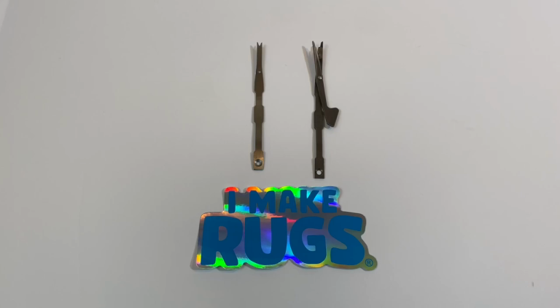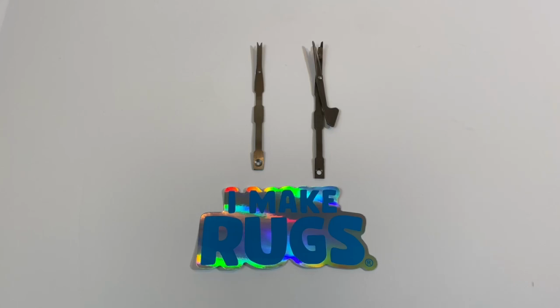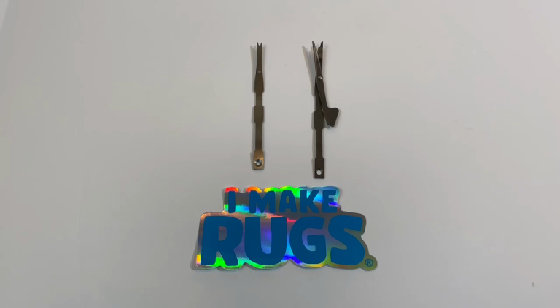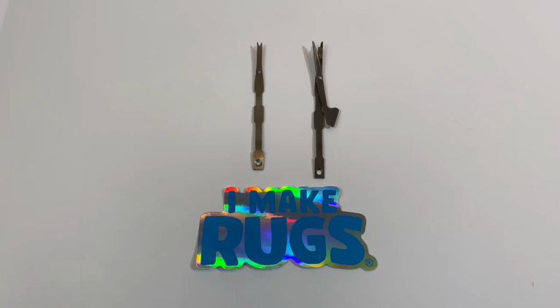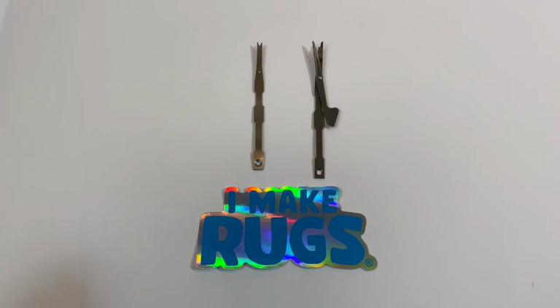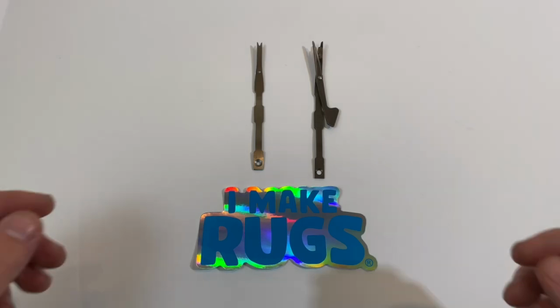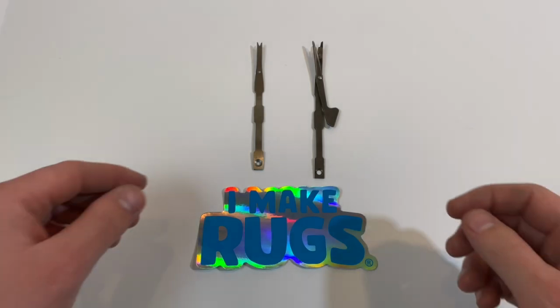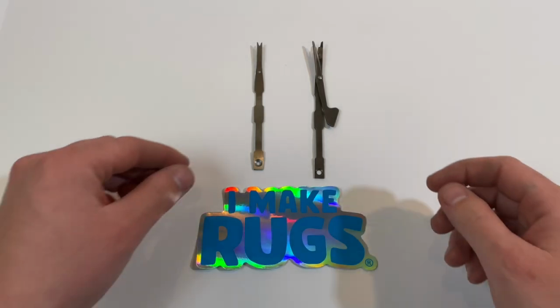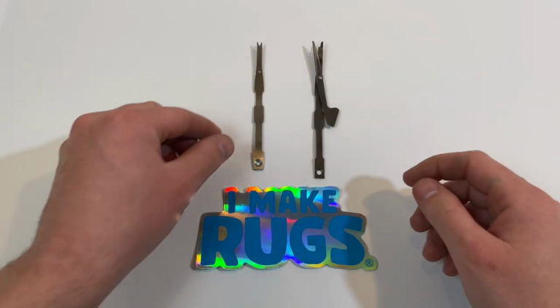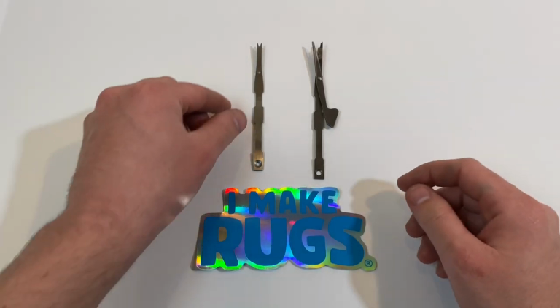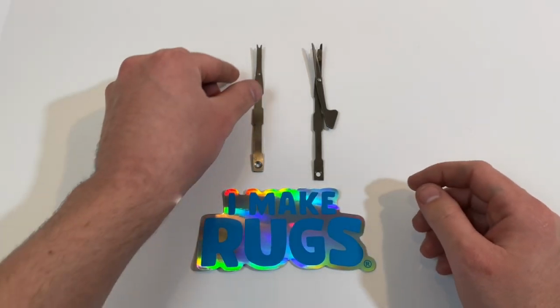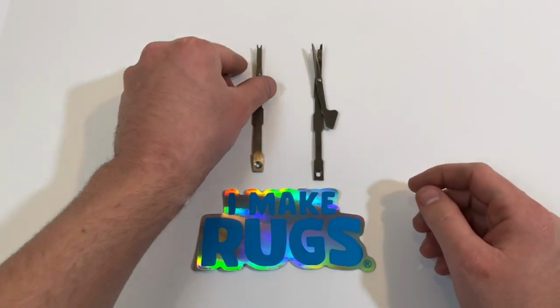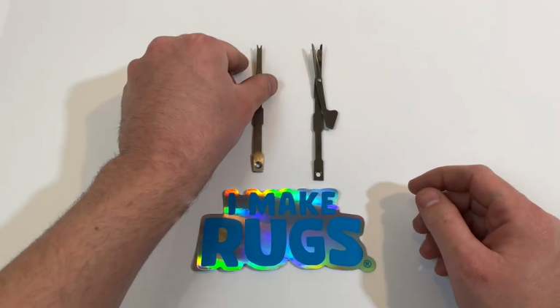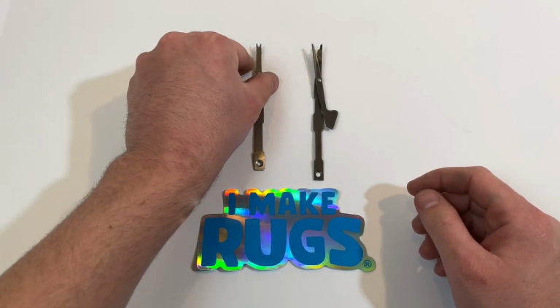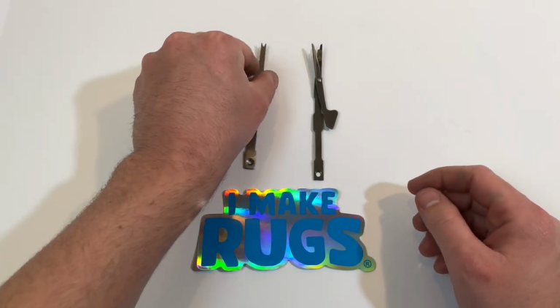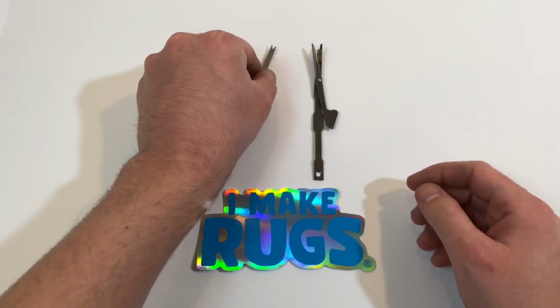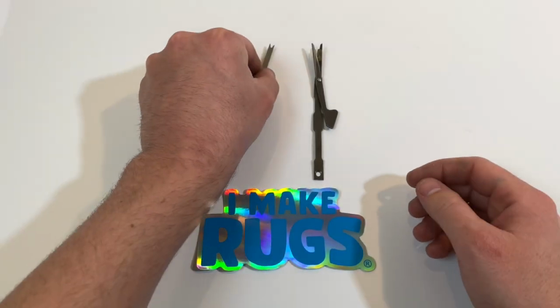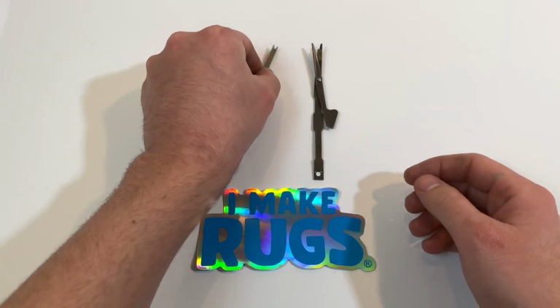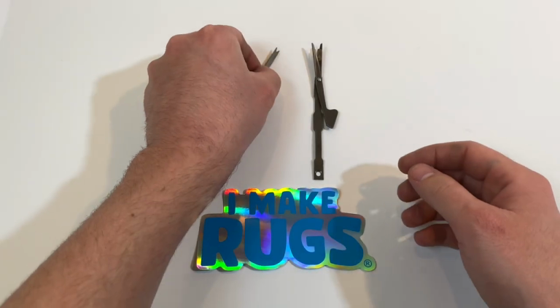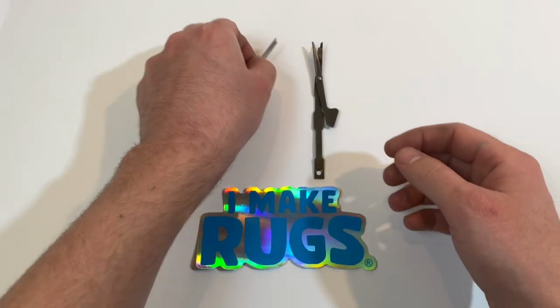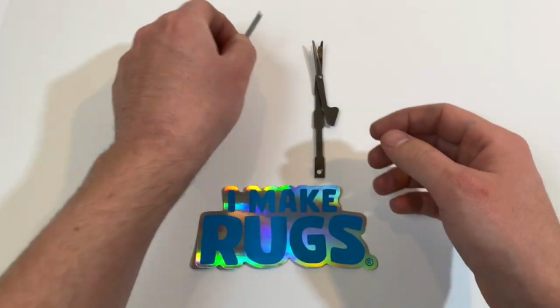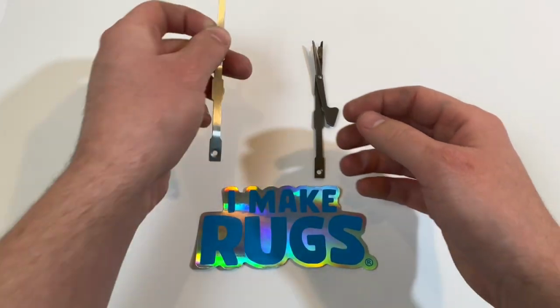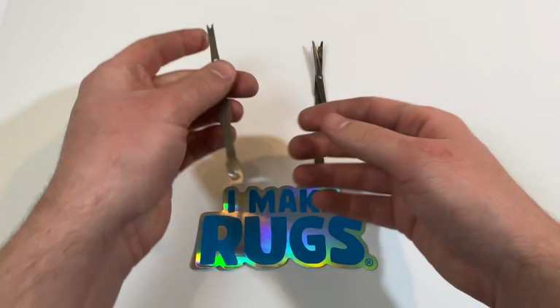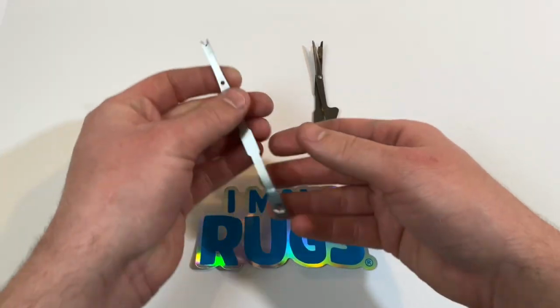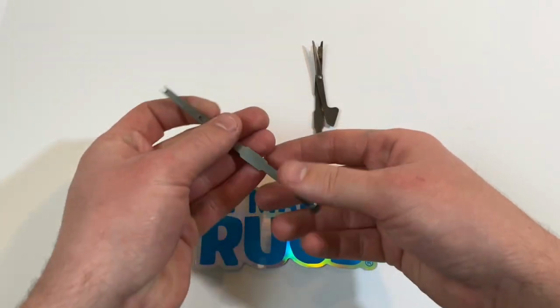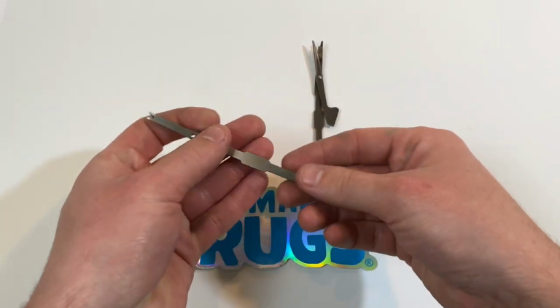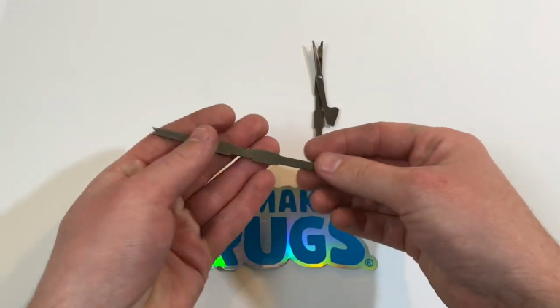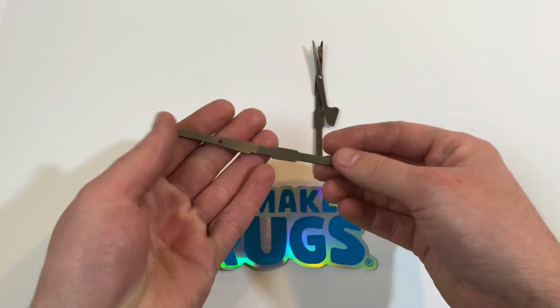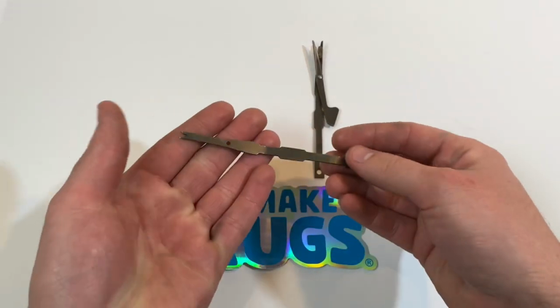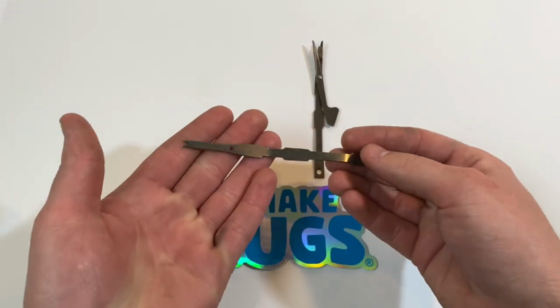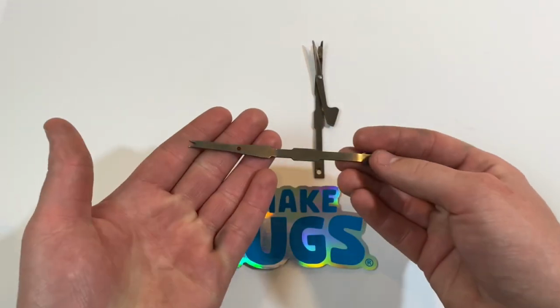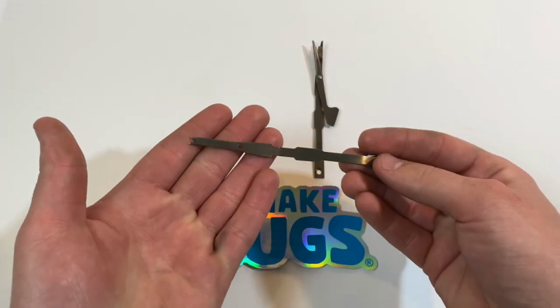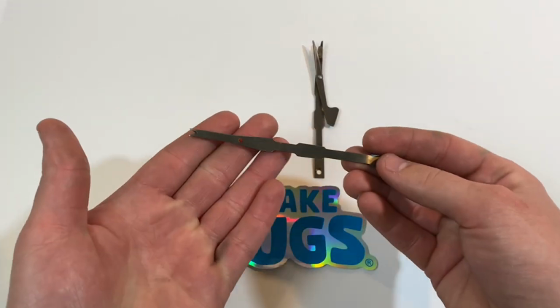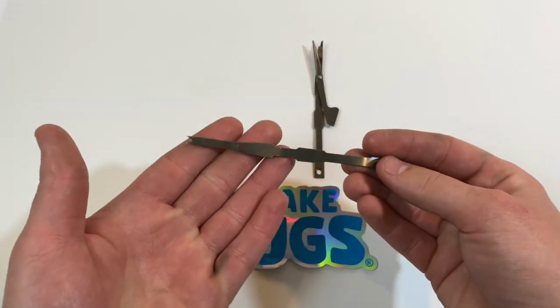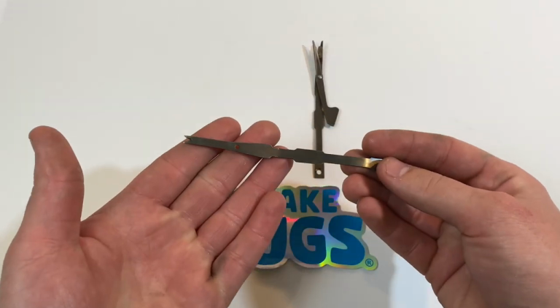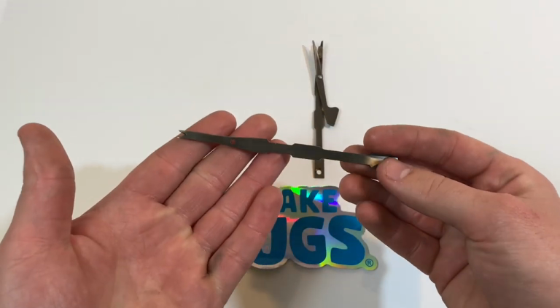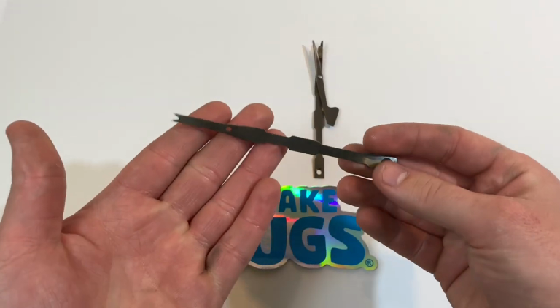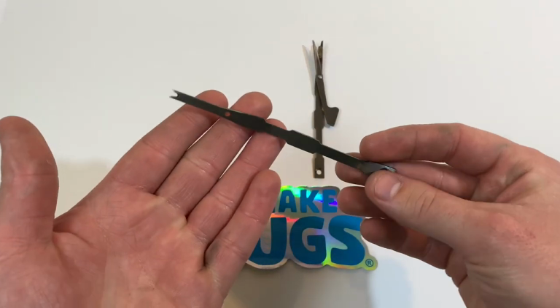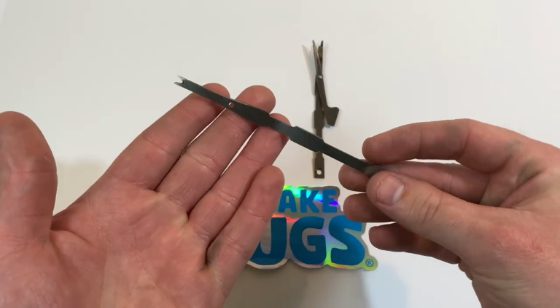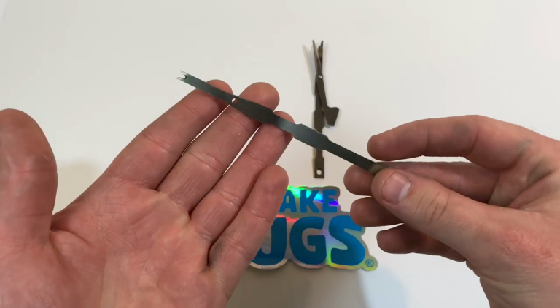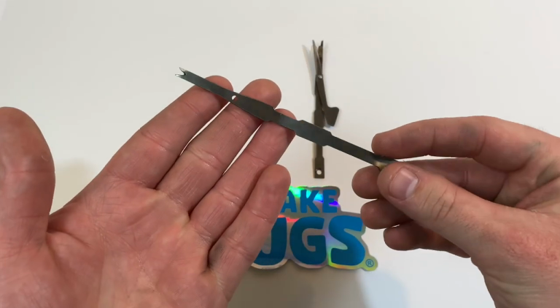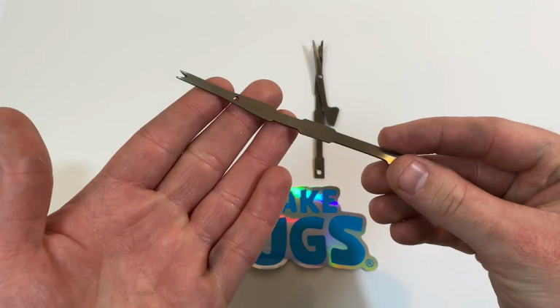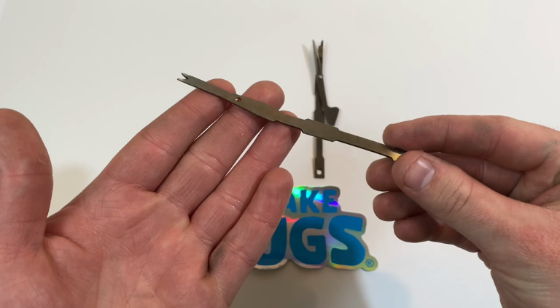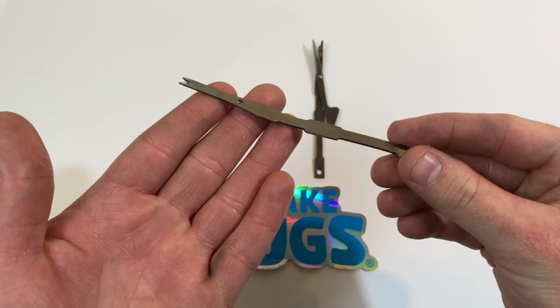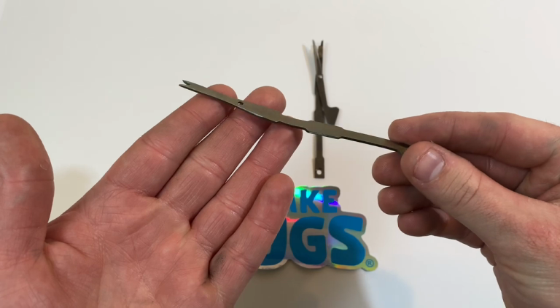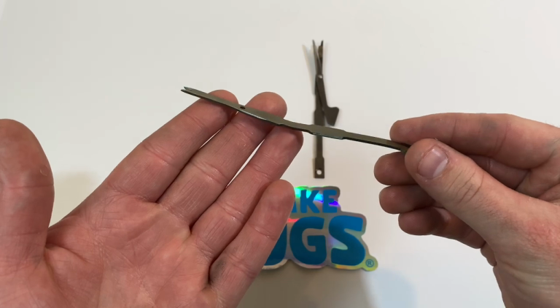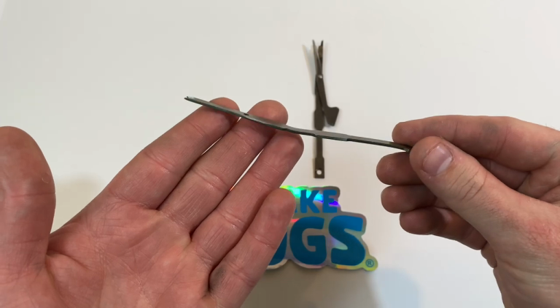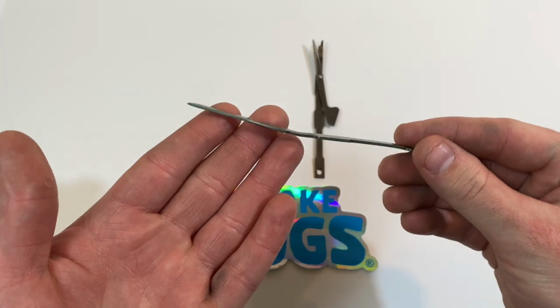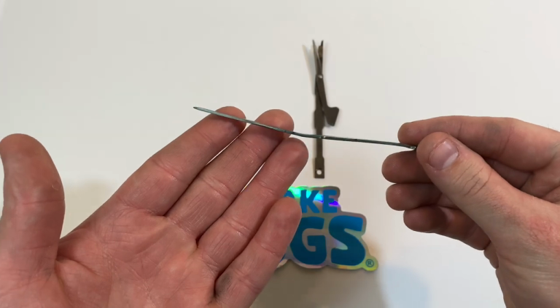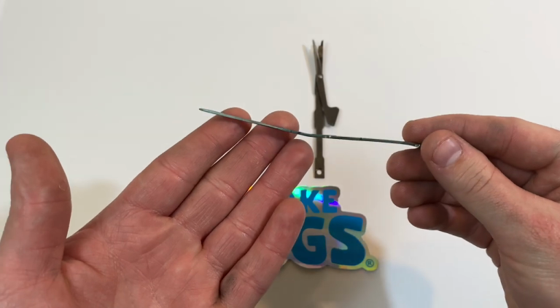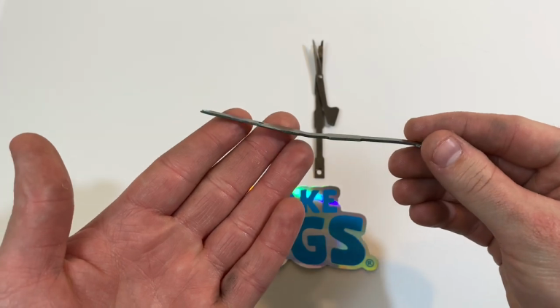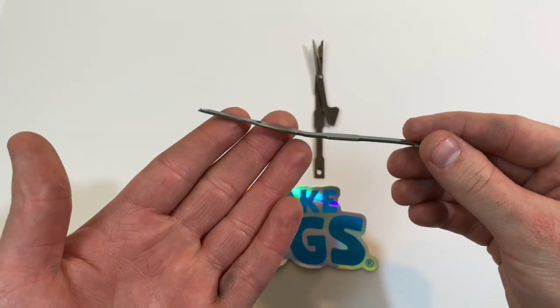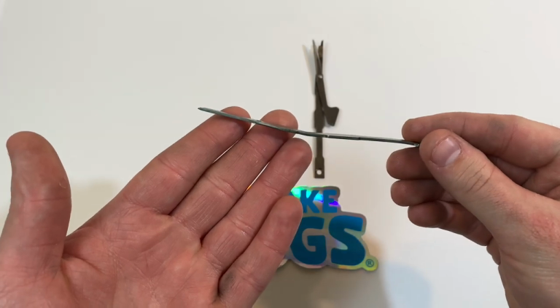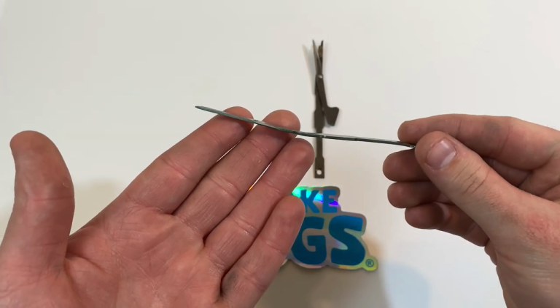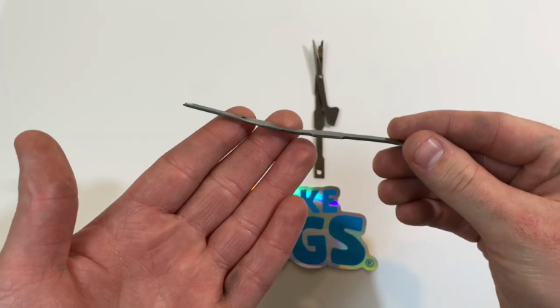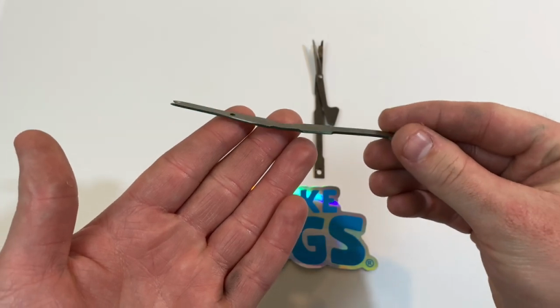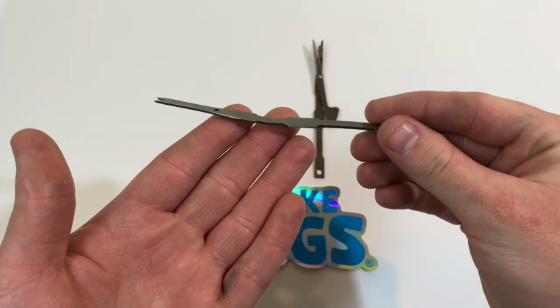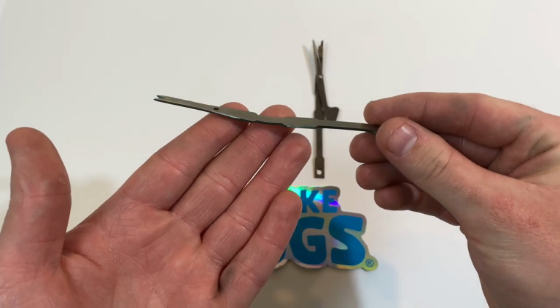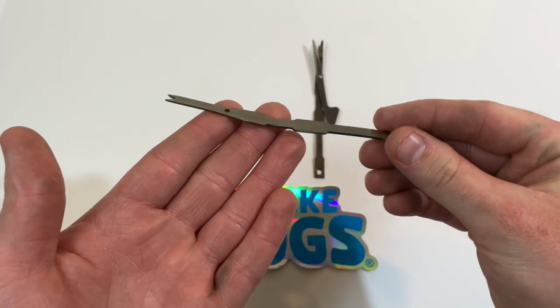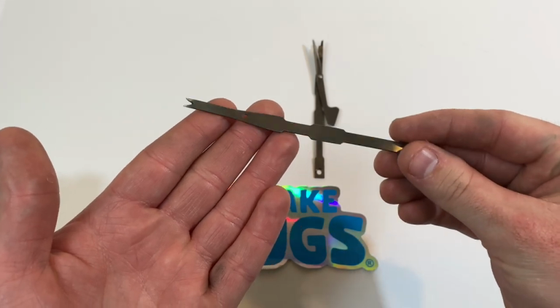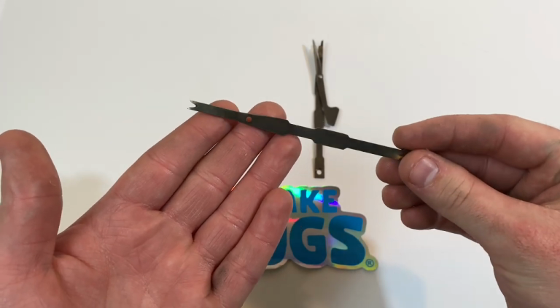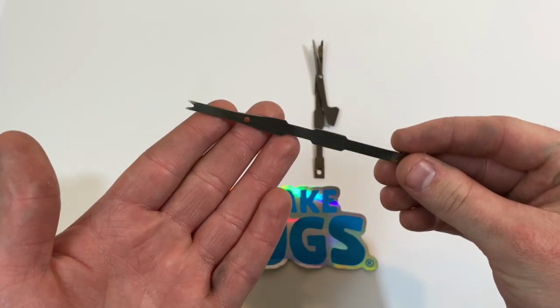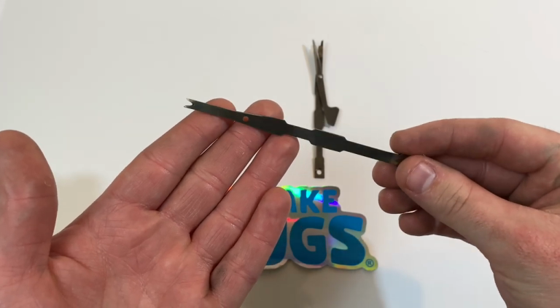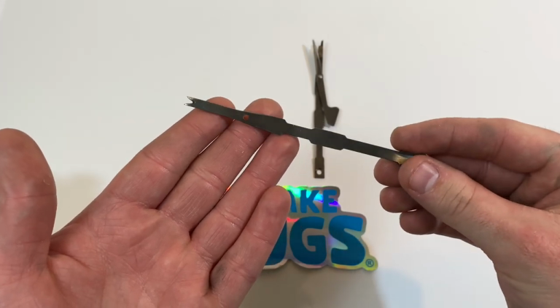Hey guys, sorry my hands are a little dirty. I've been working on rug guns all day, but let me show you a quick video on the difference between loop pile and cut pile.